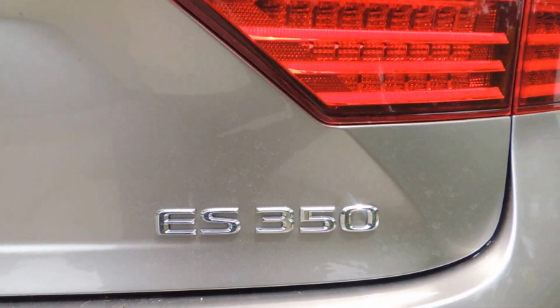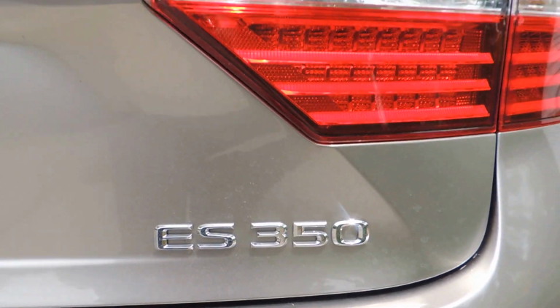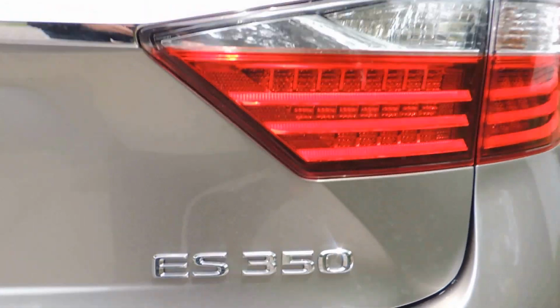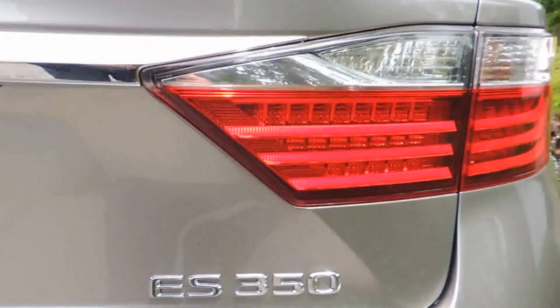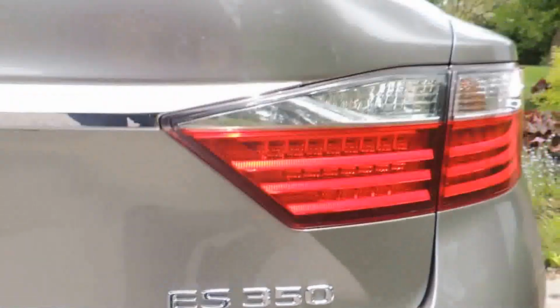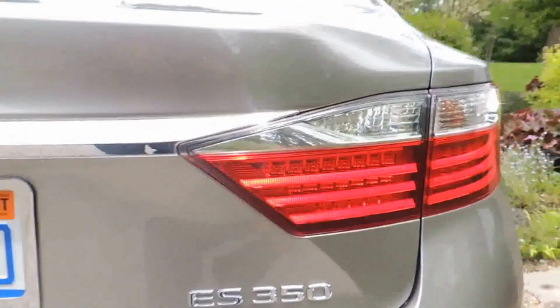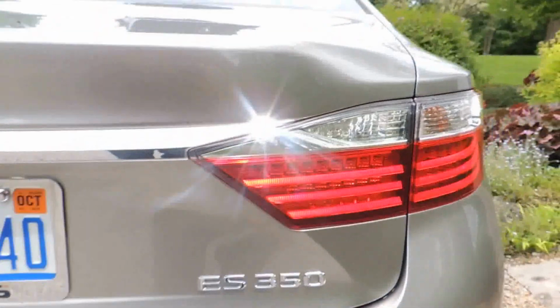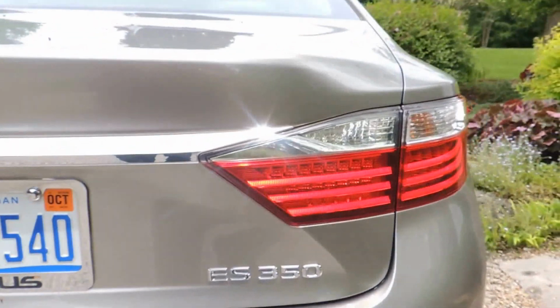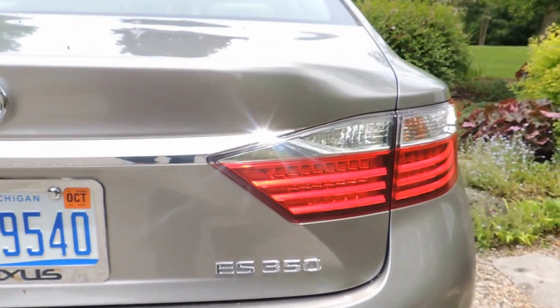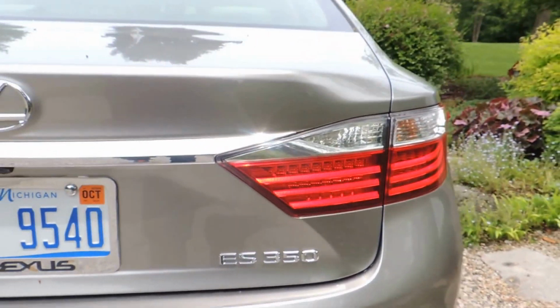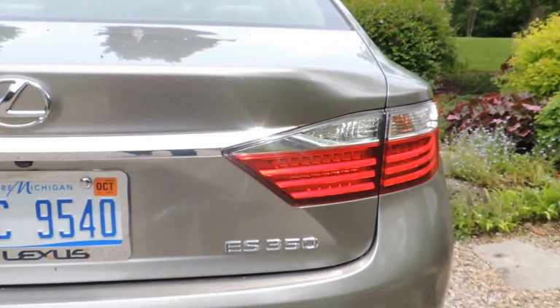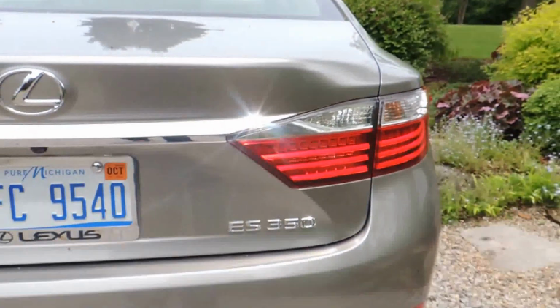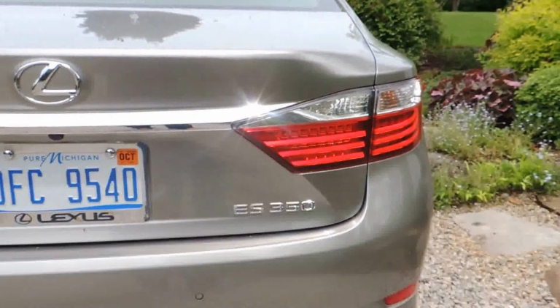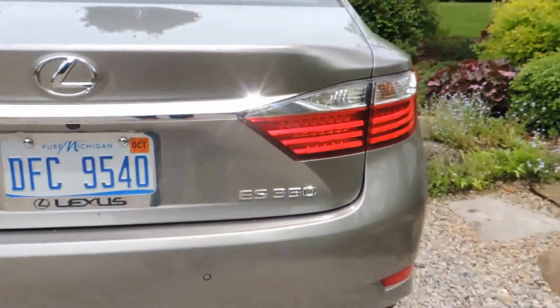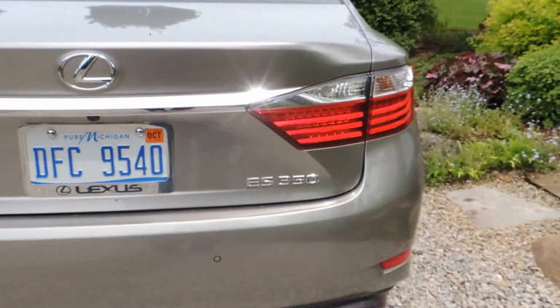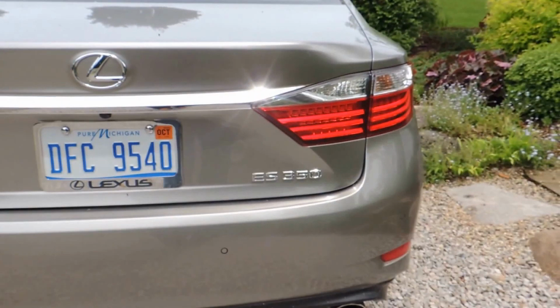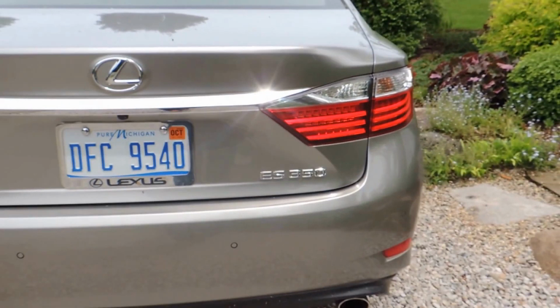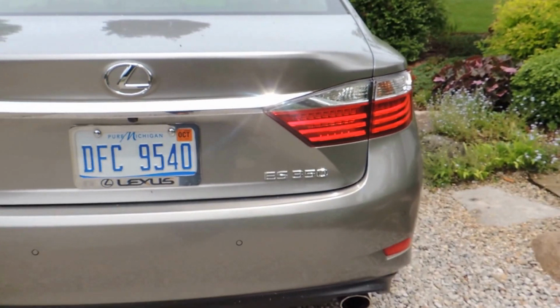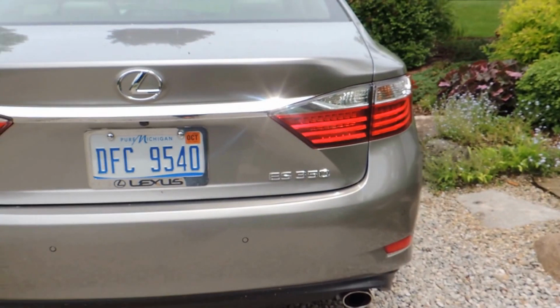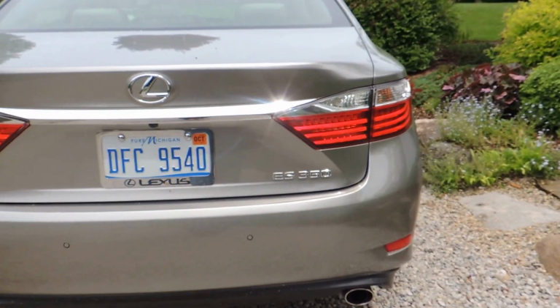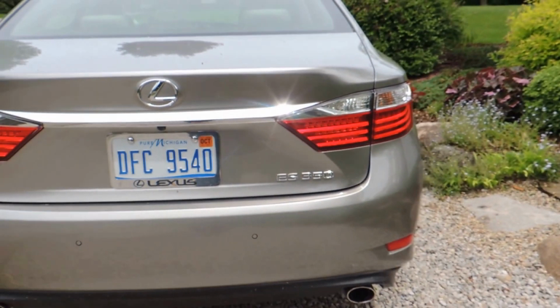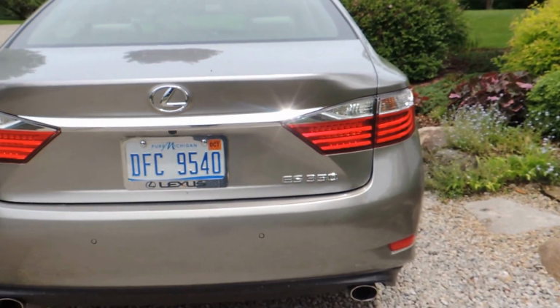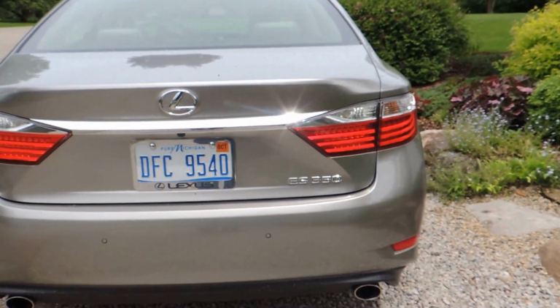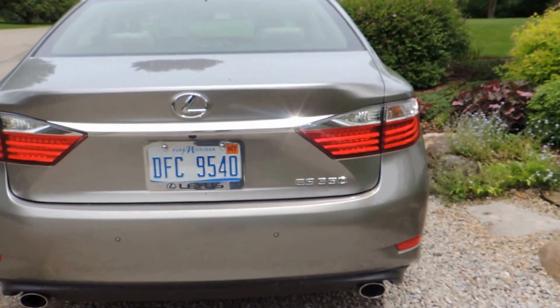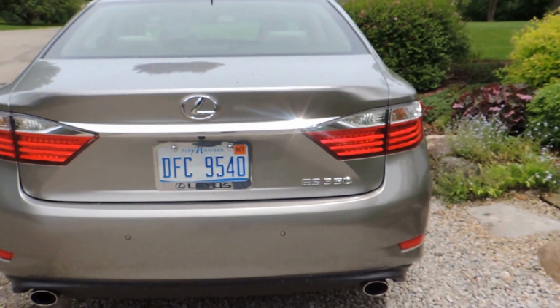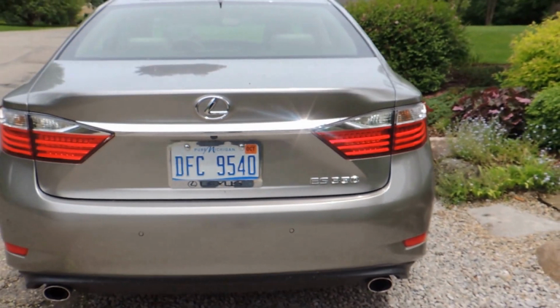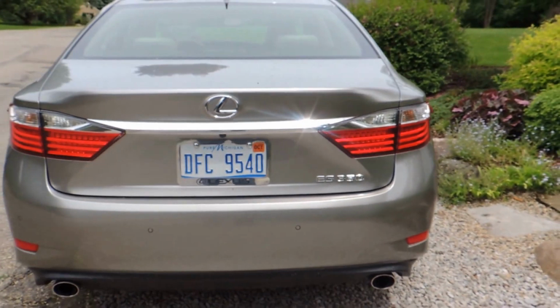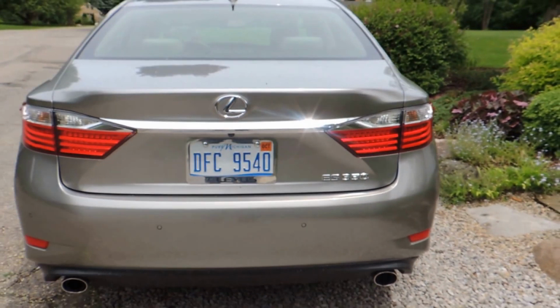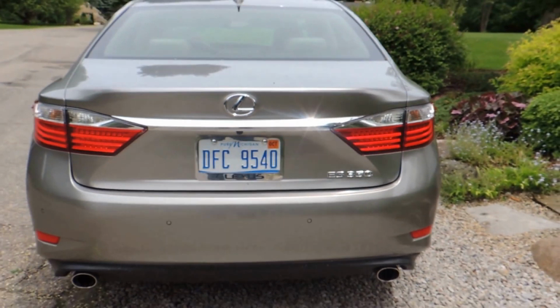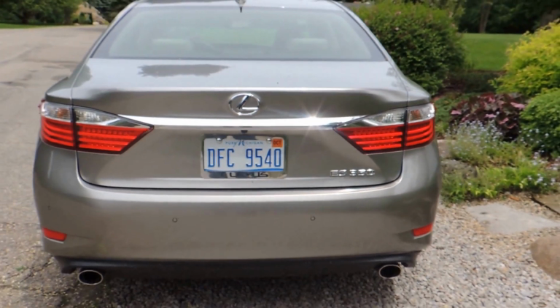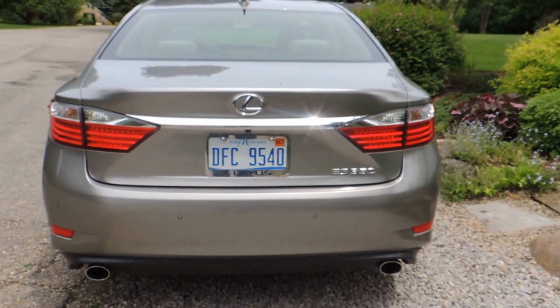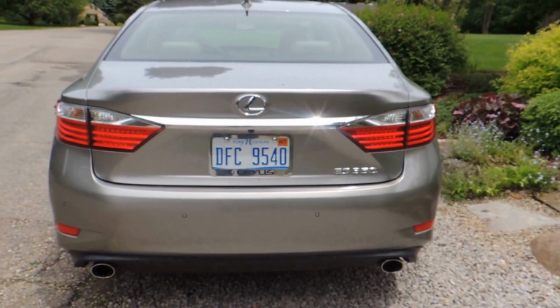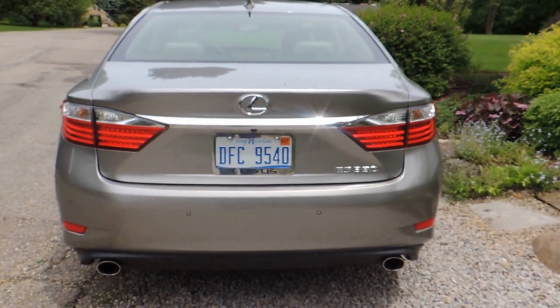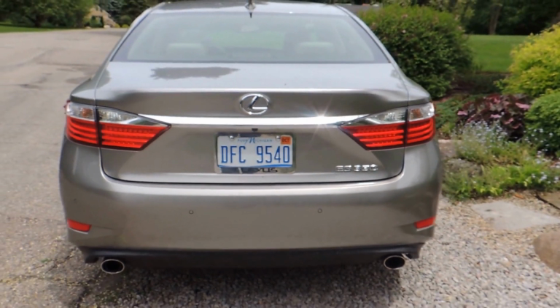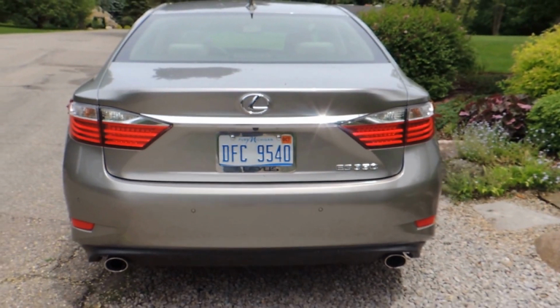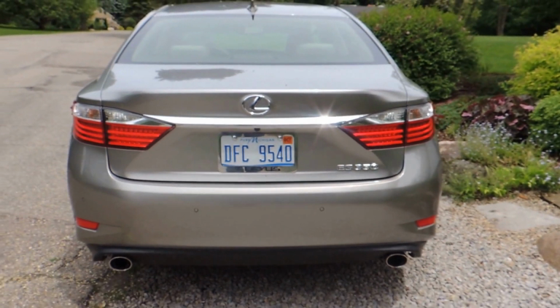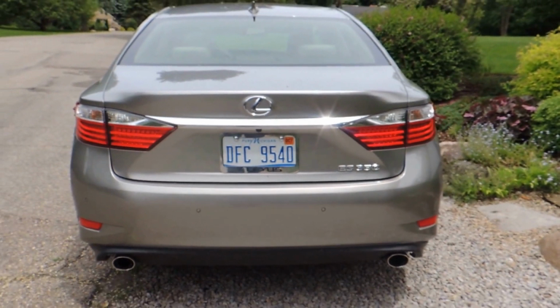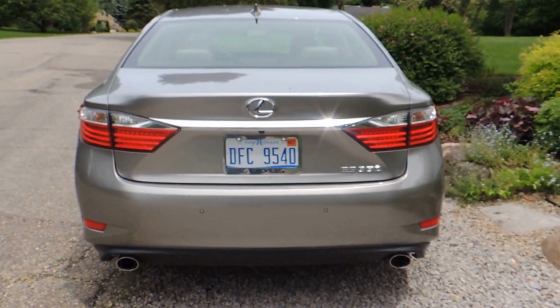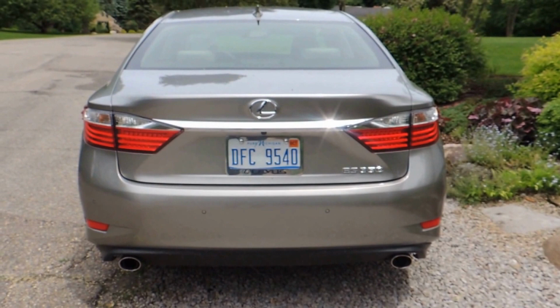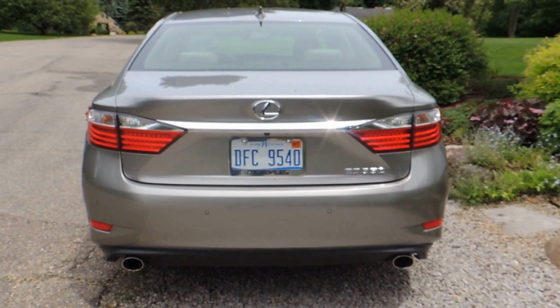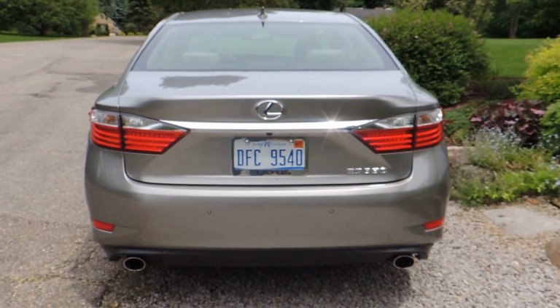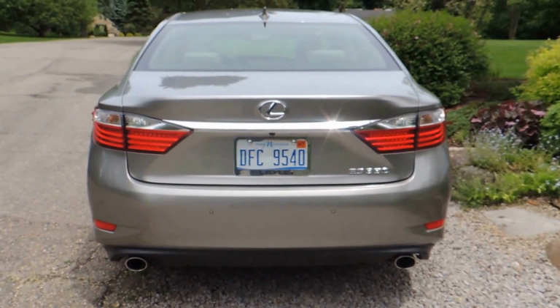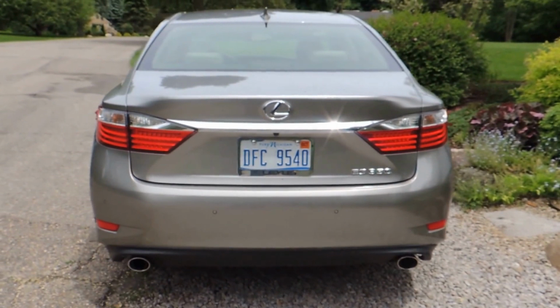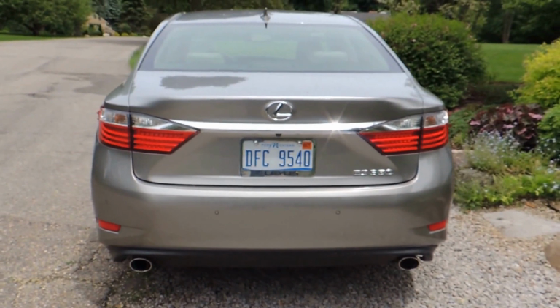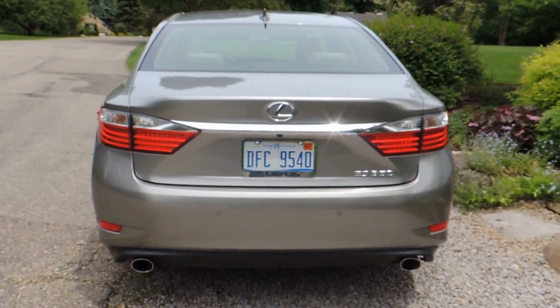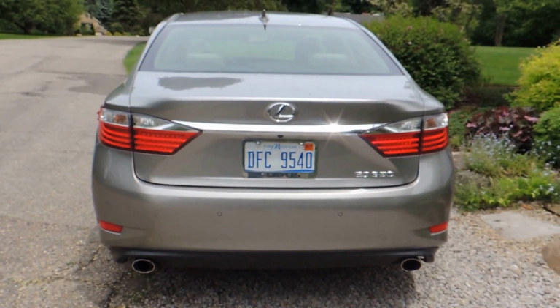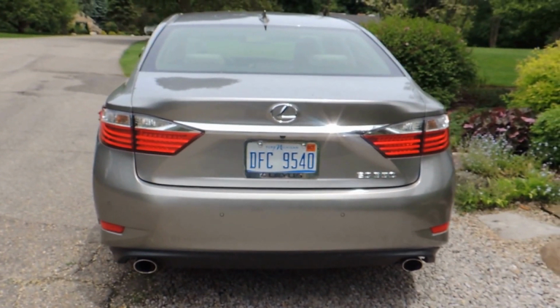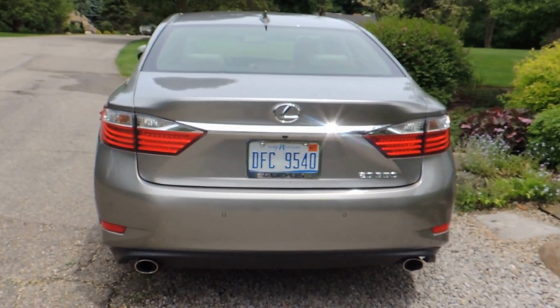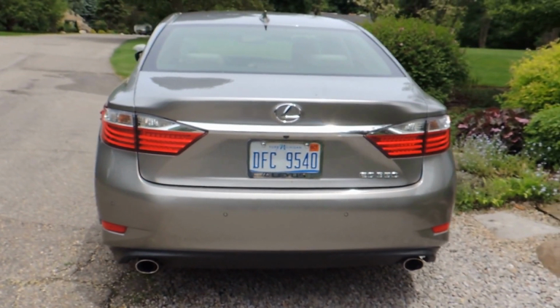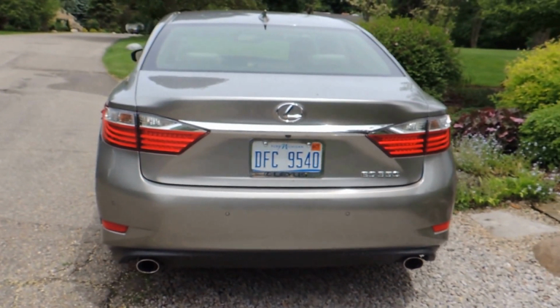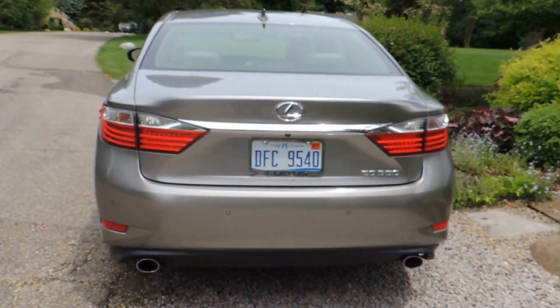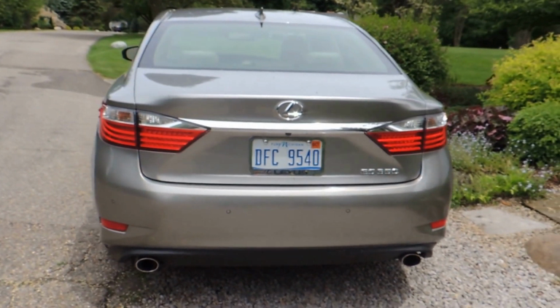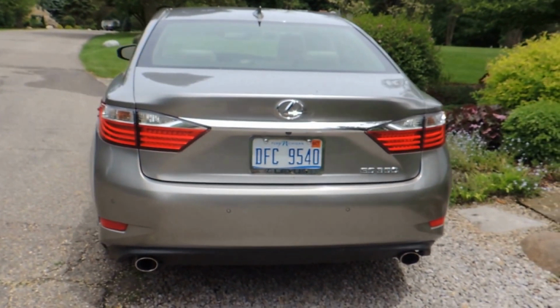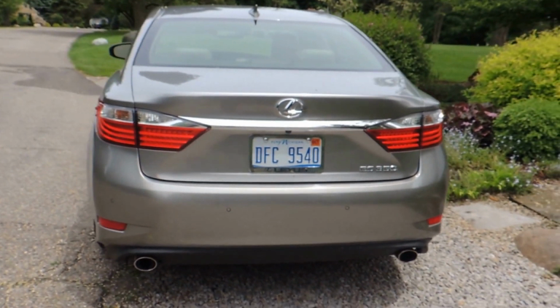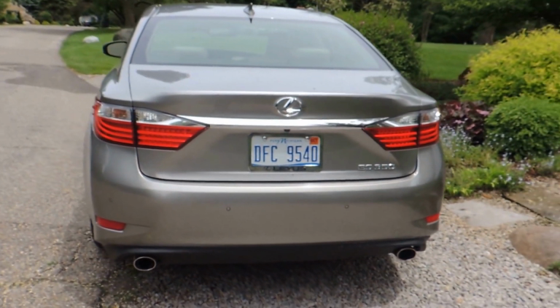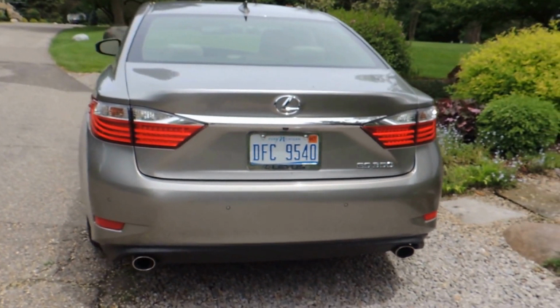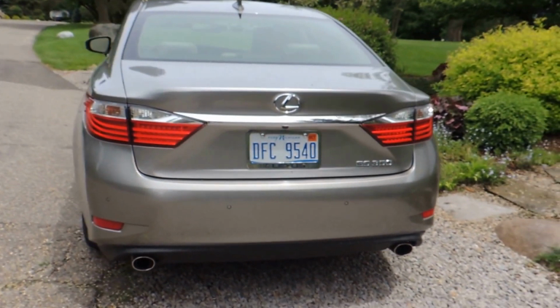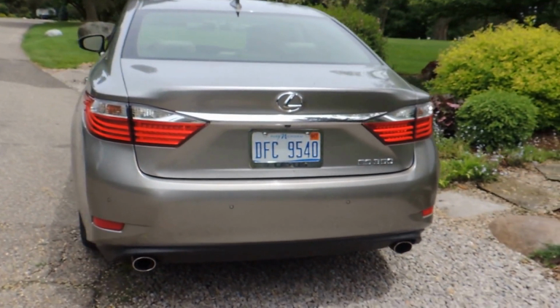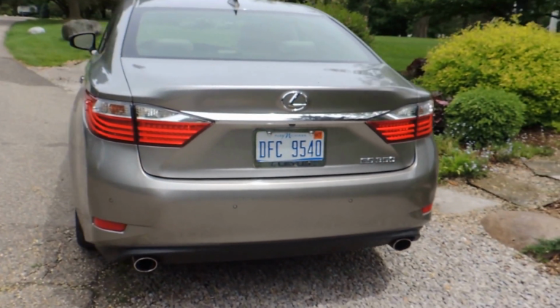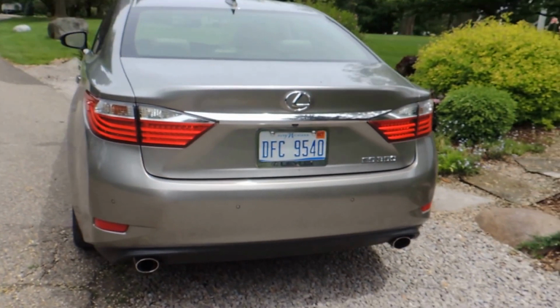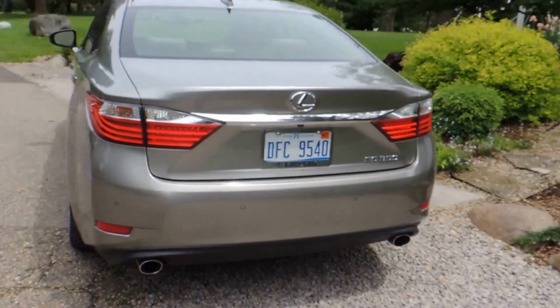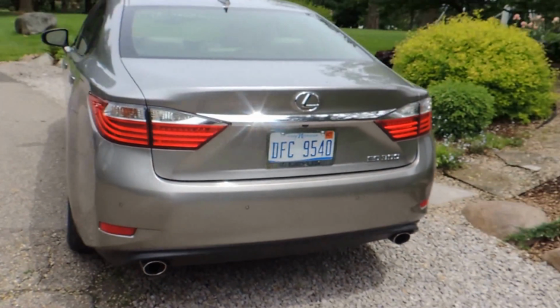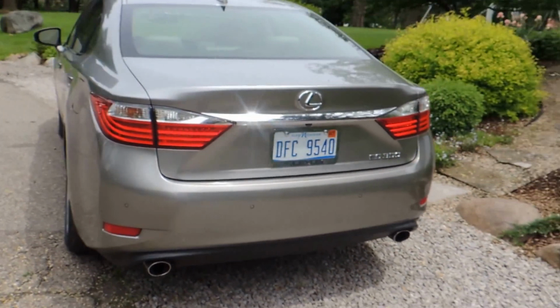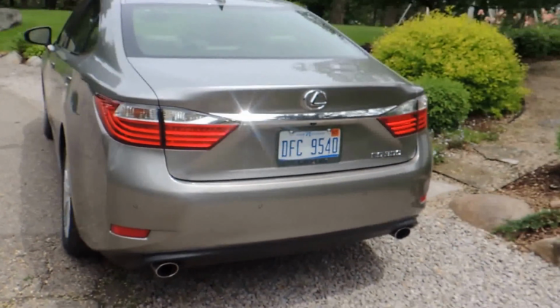Hey everybody, thanks for tuning in. Today we're going to show off the Lexus ES350, which is the latest car we've had an opportunity to review.